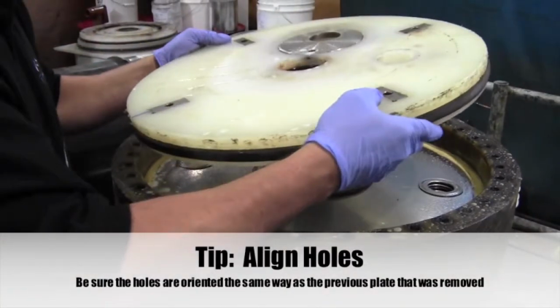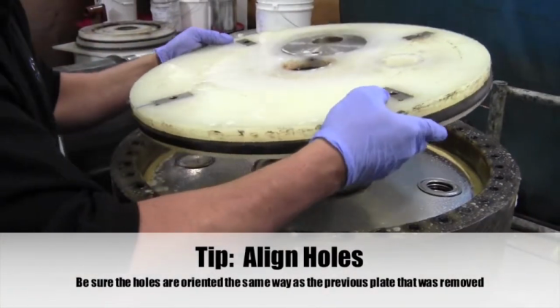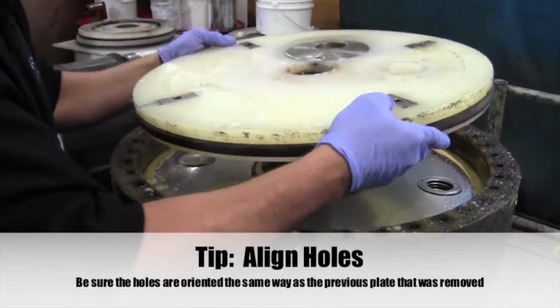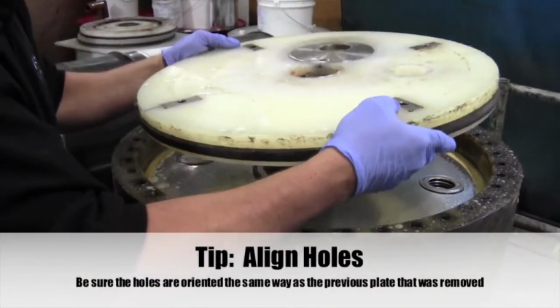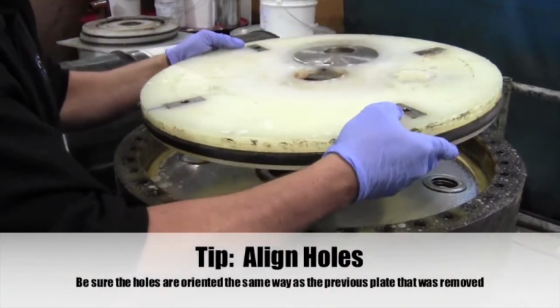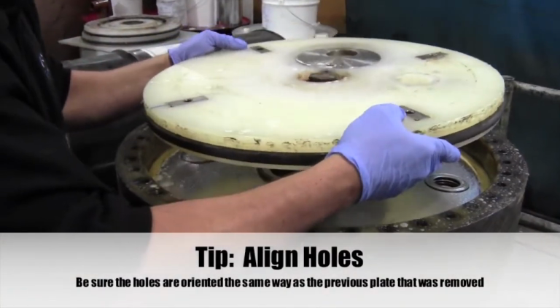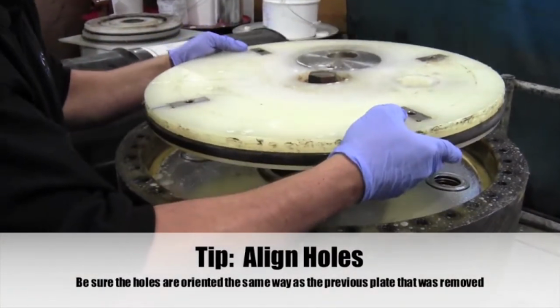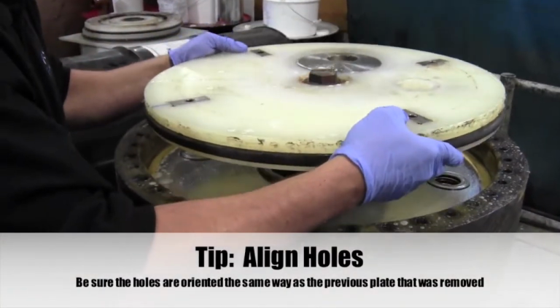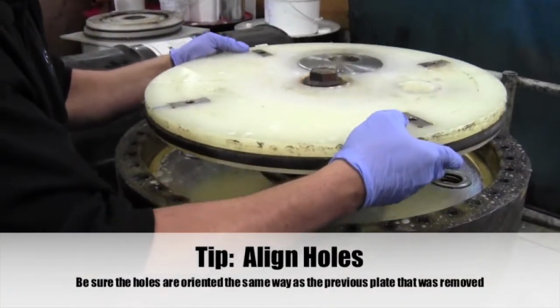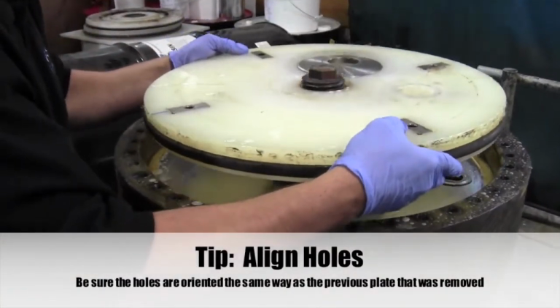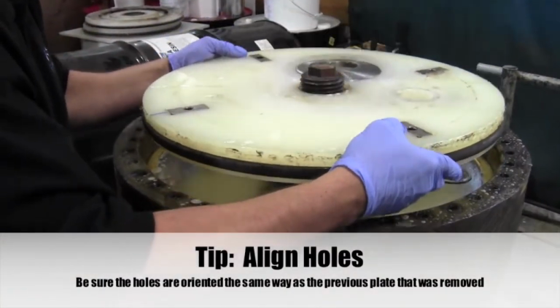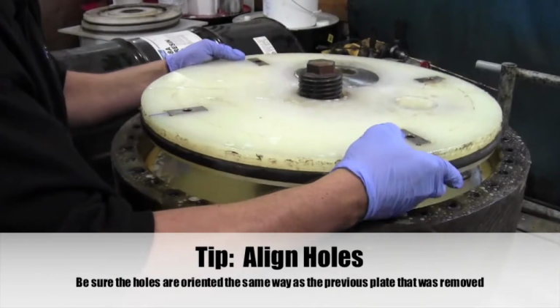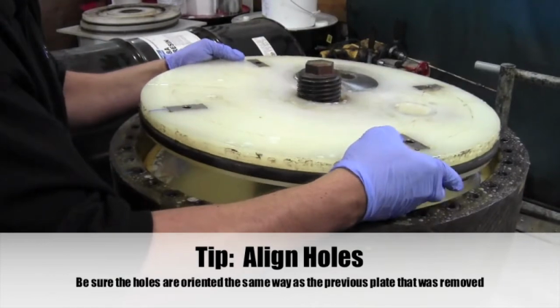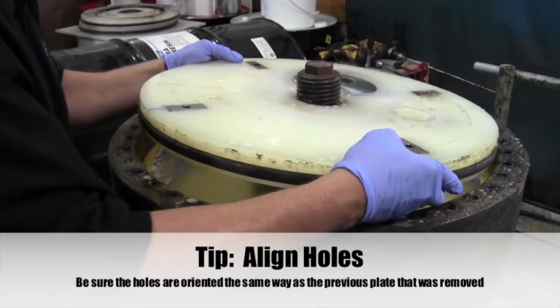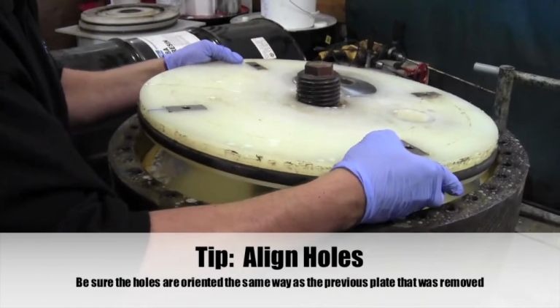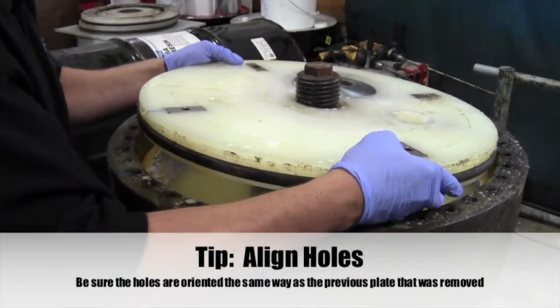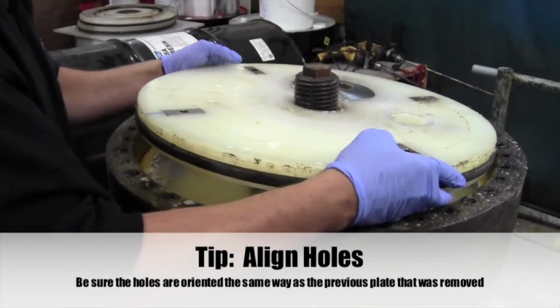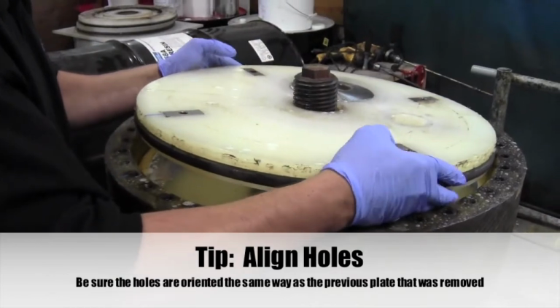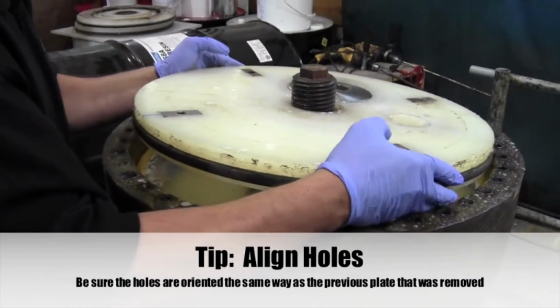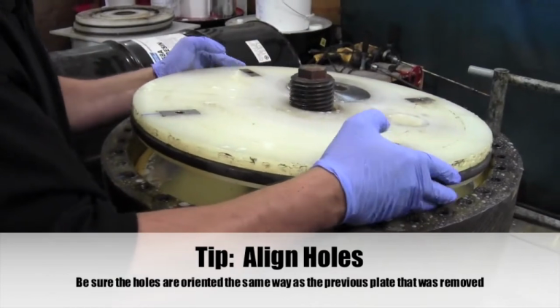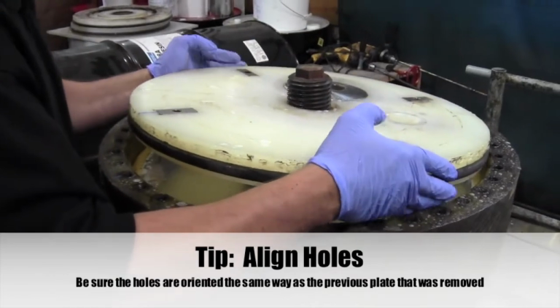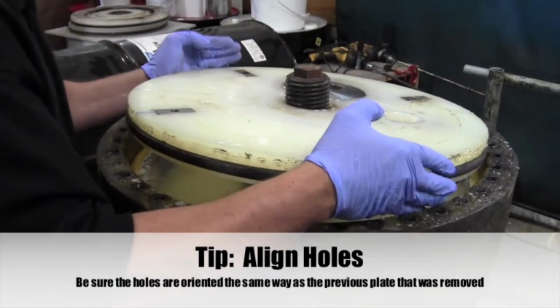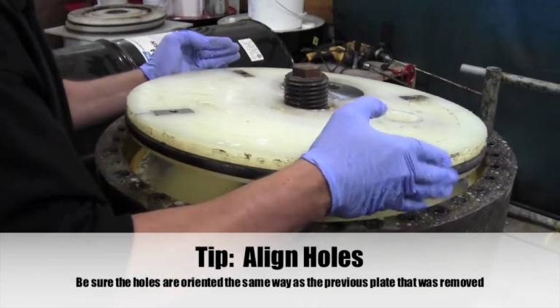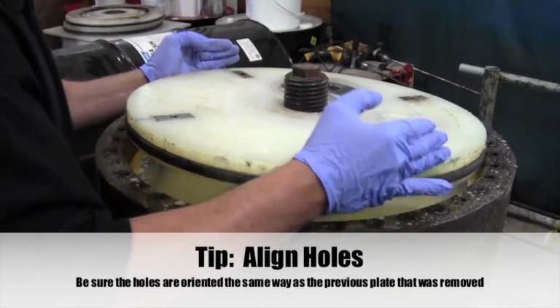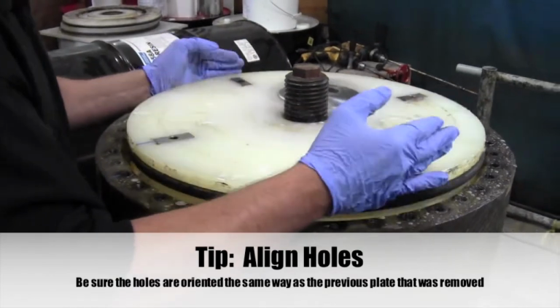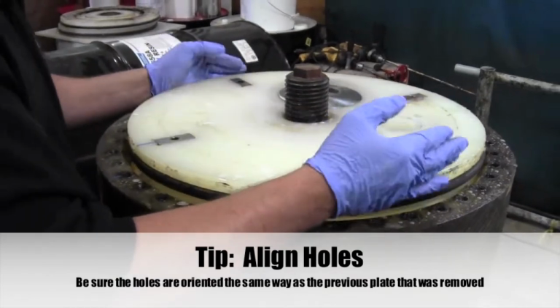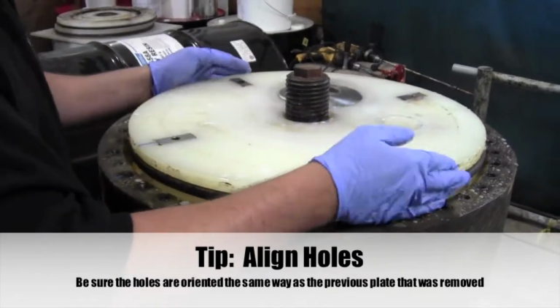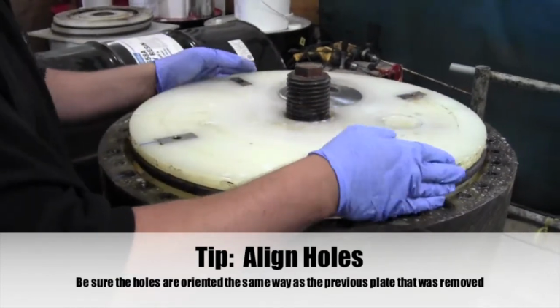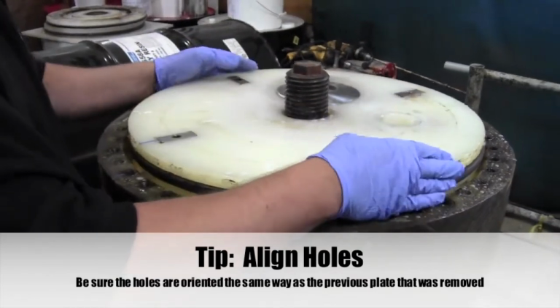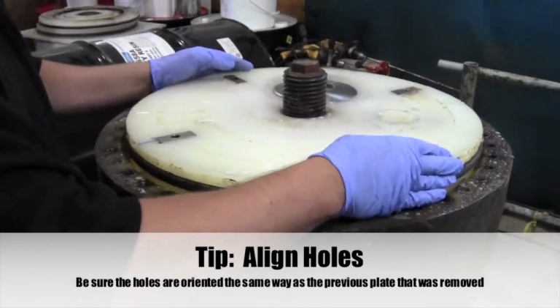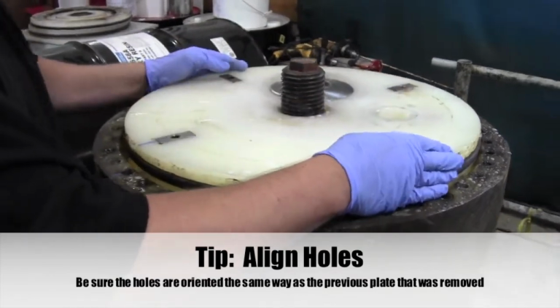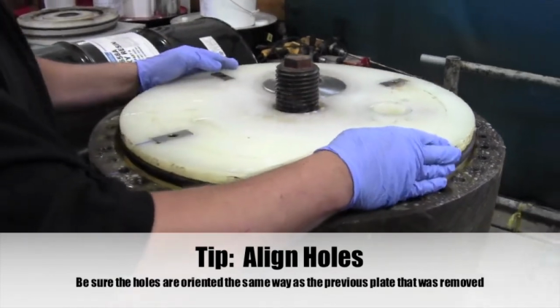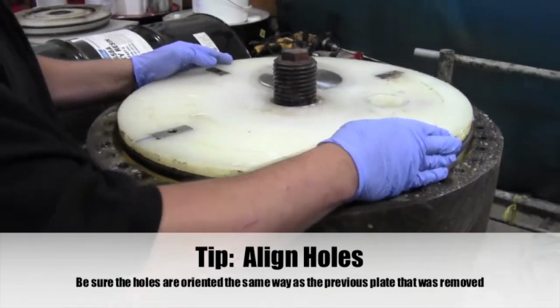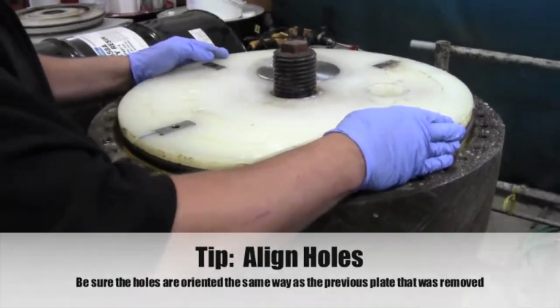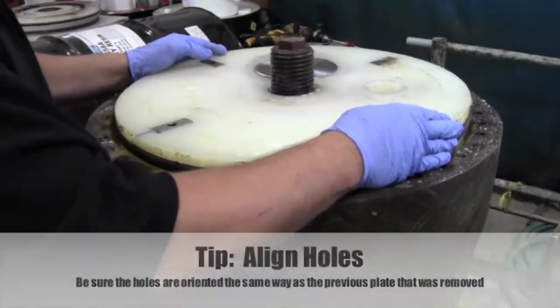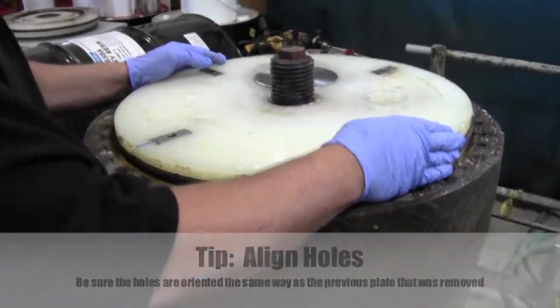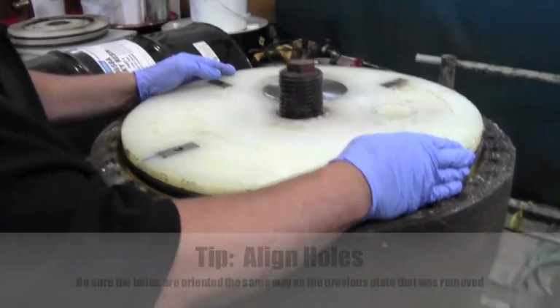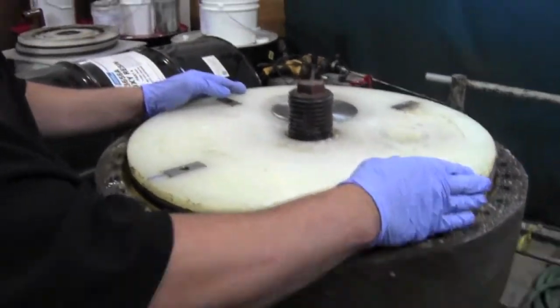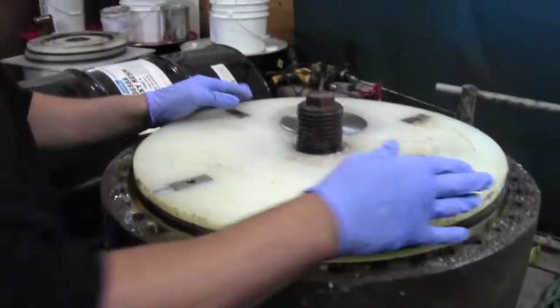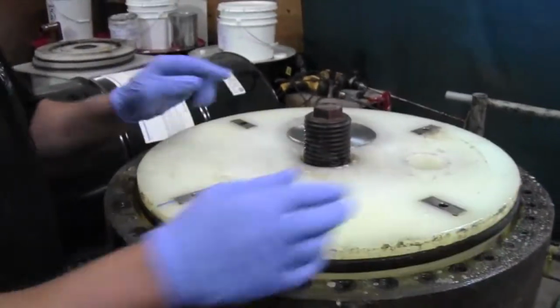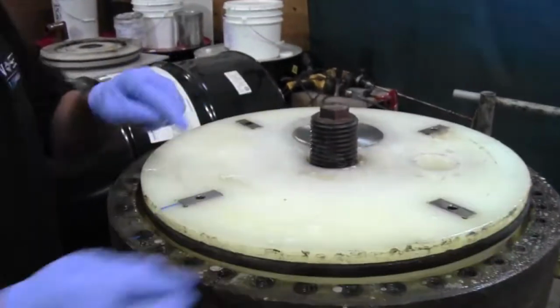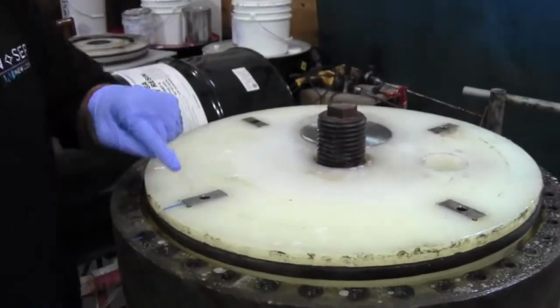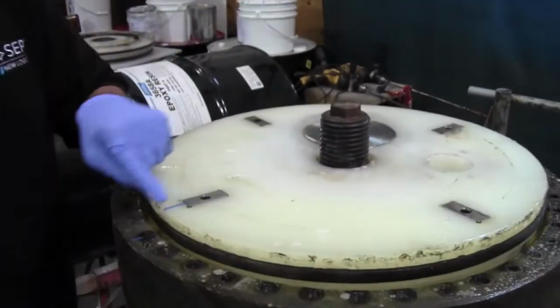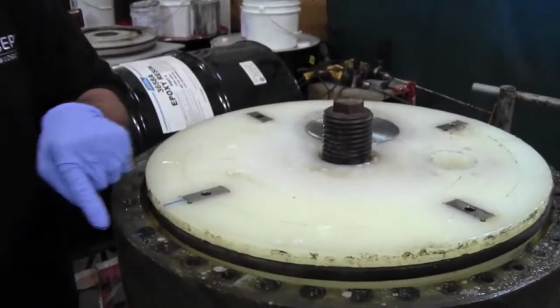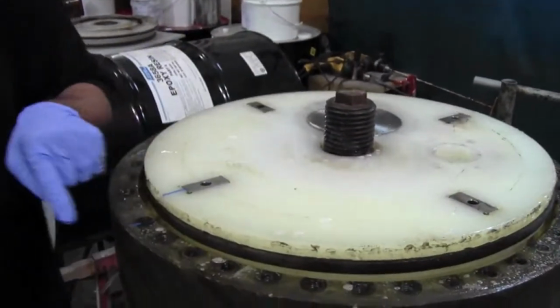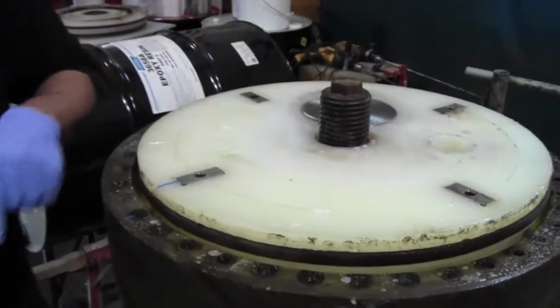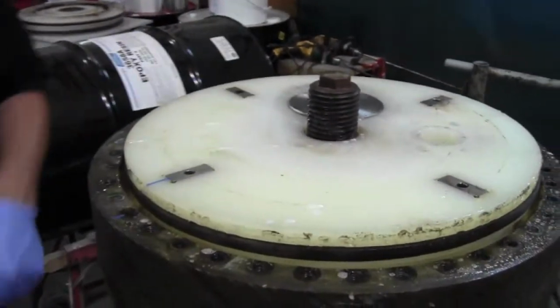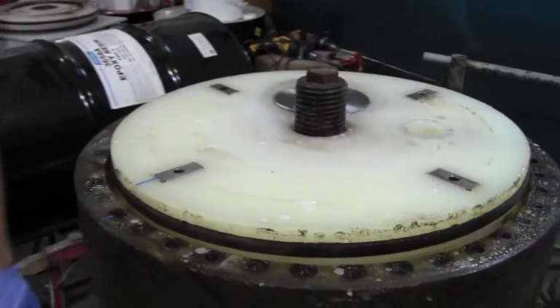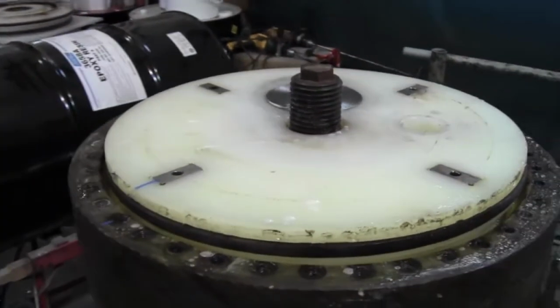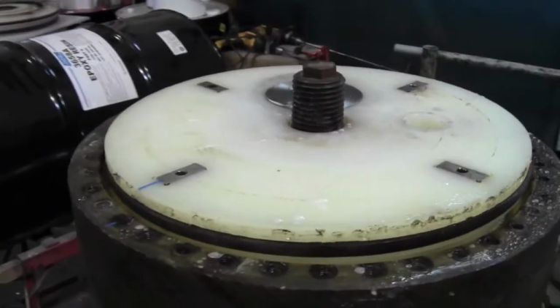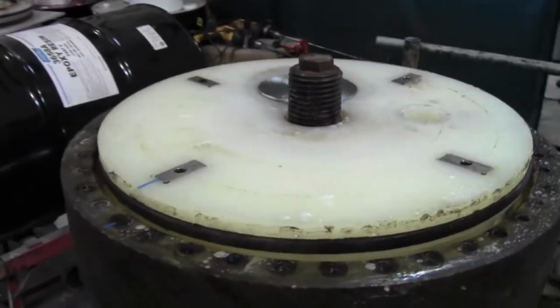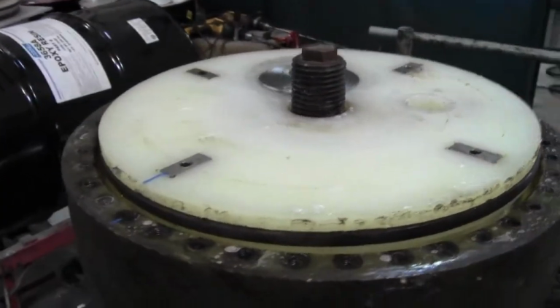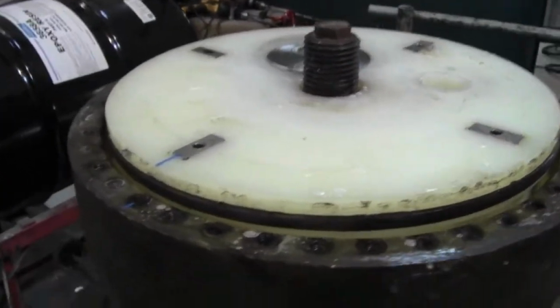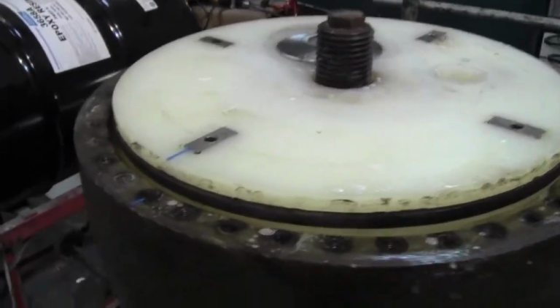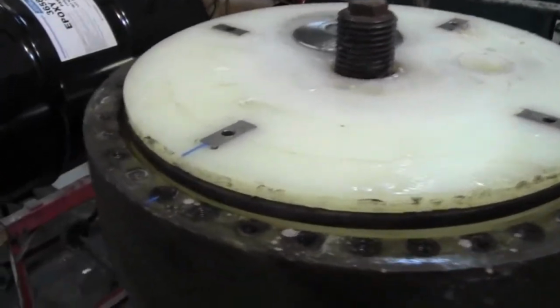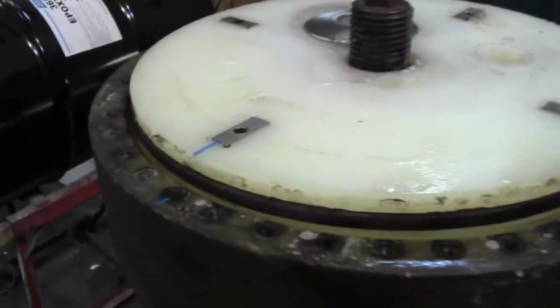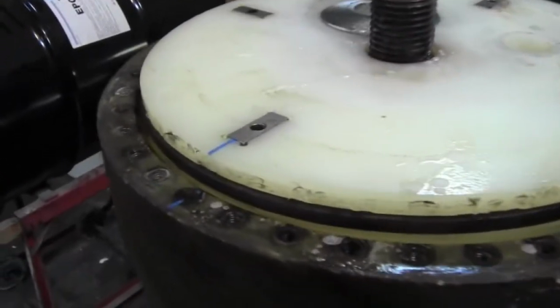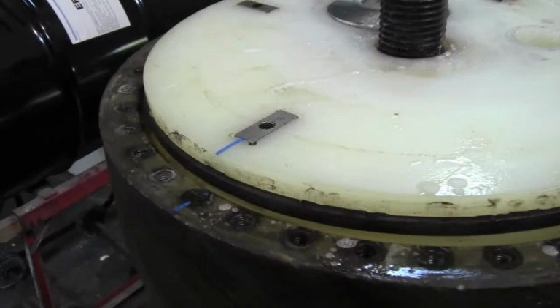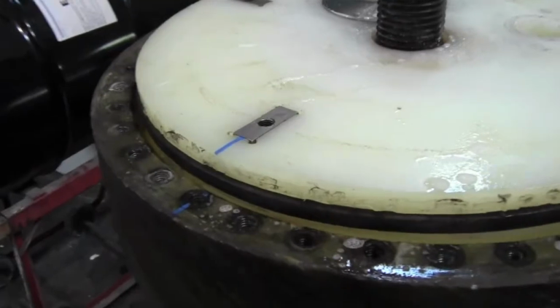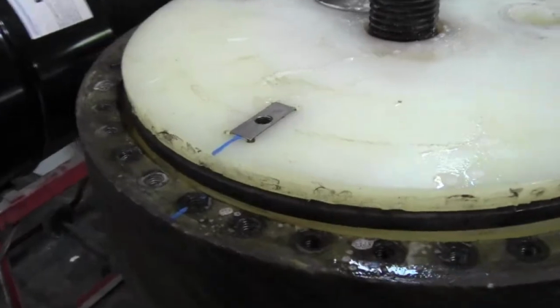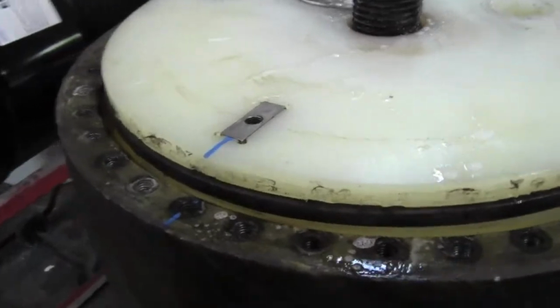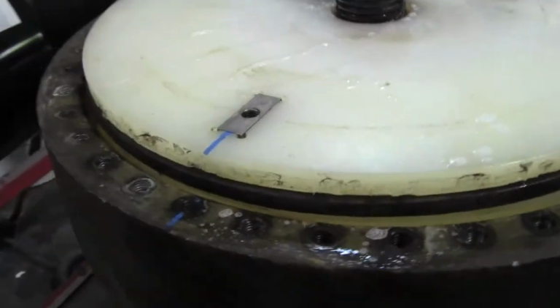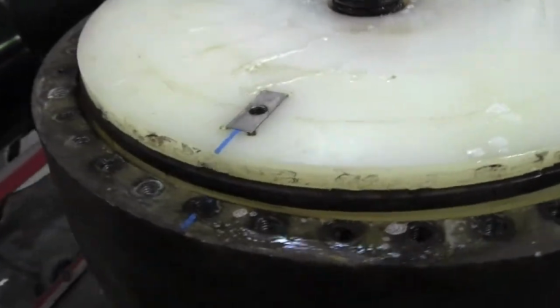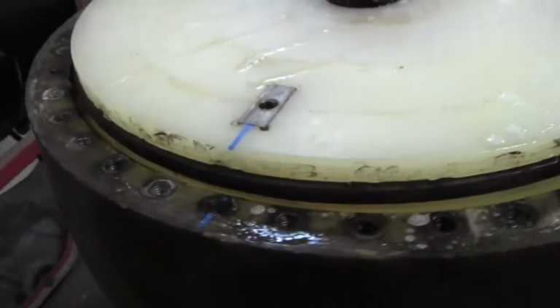Apply the lubricant to the O-rings on the plastic end plate. Step 11: Align the holes on the plastic end plate. Be sure the holes are oriented the same way as the previous end plate.